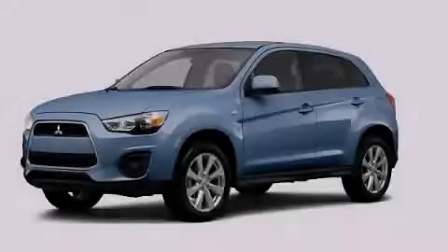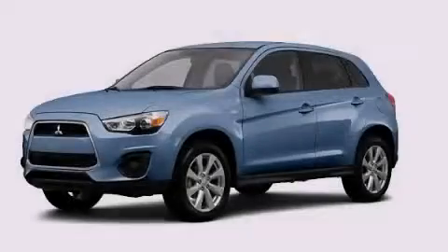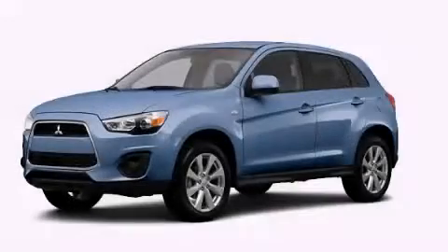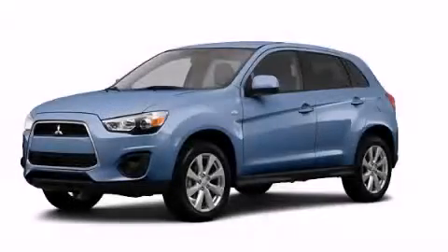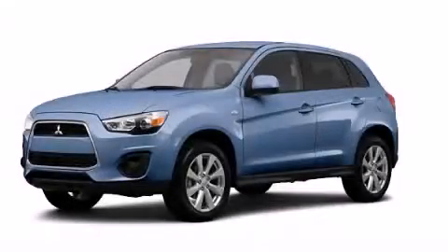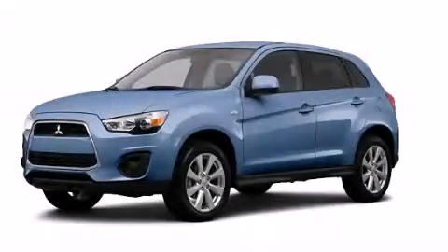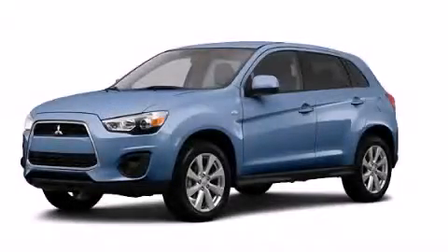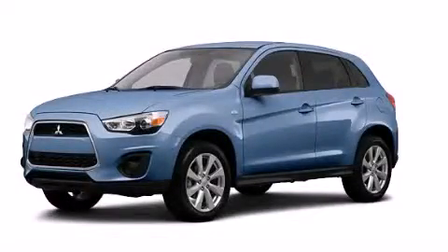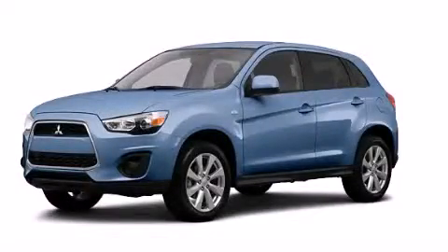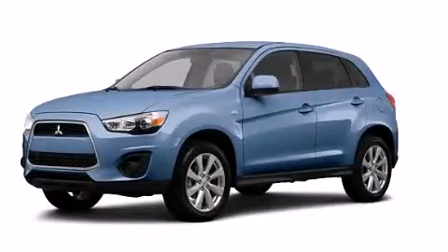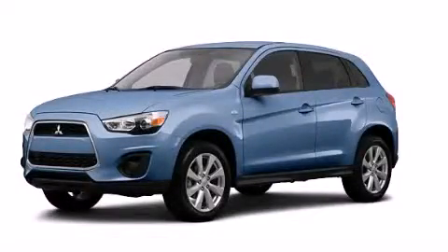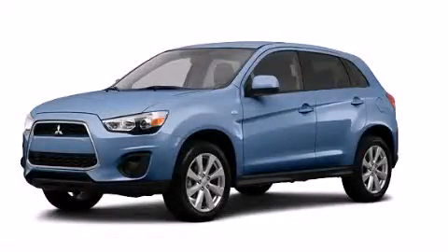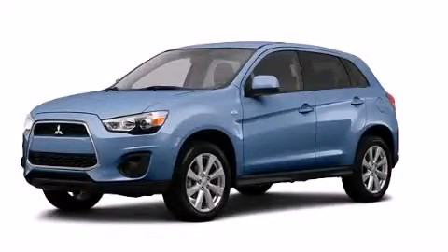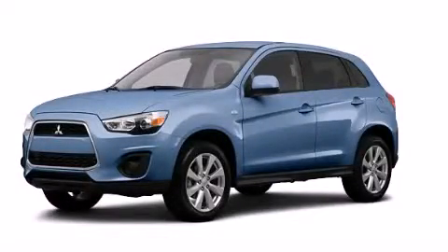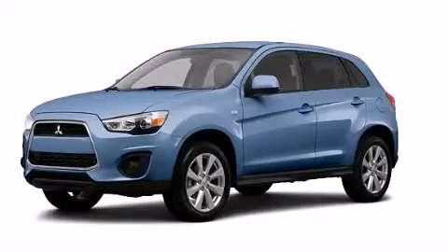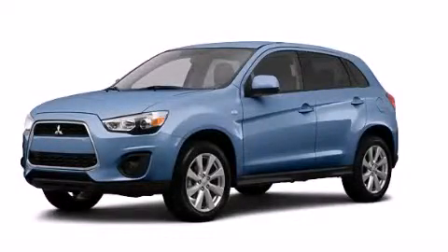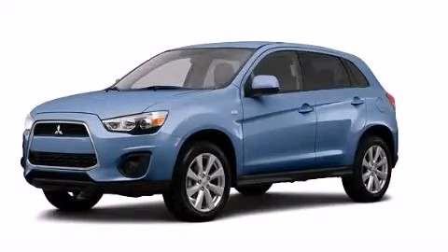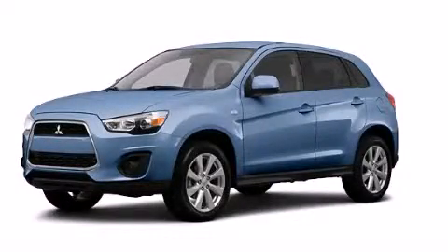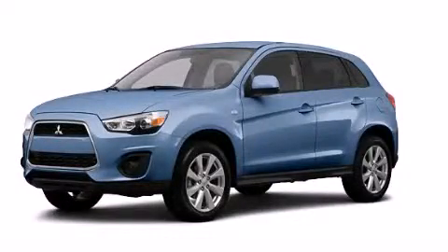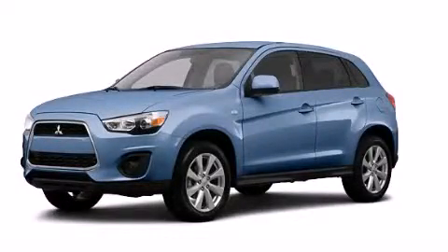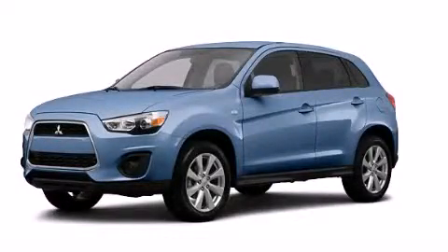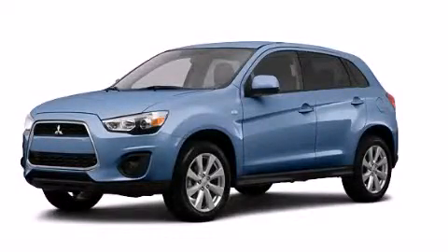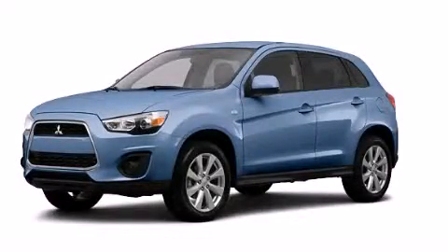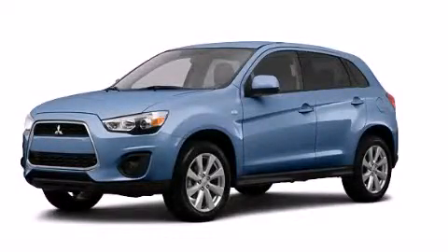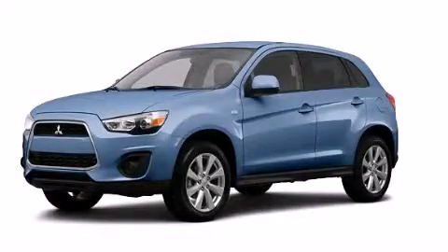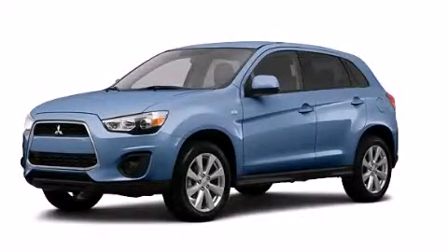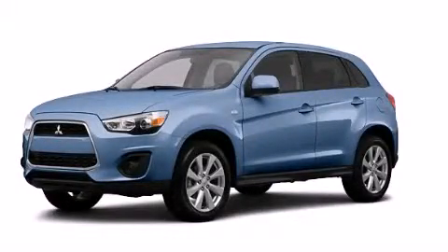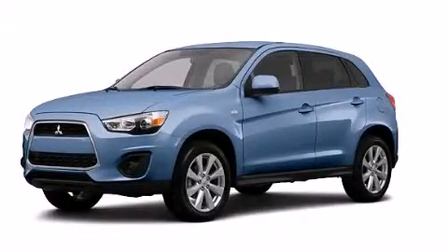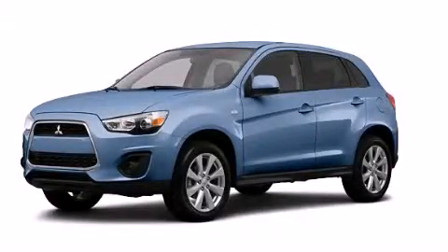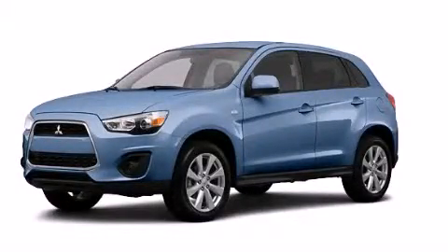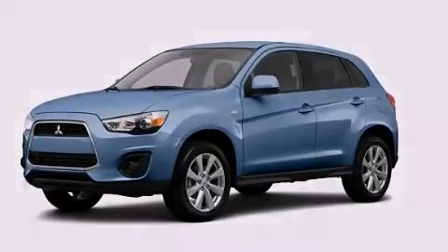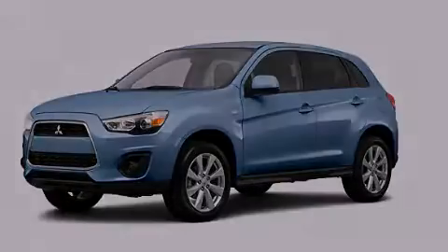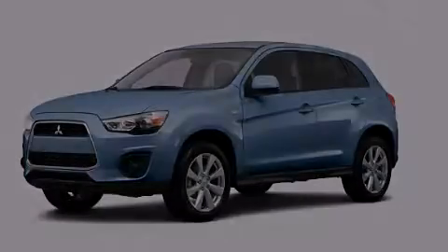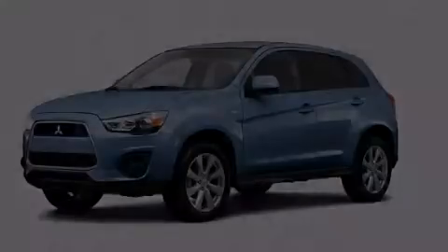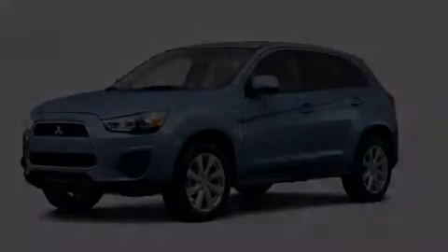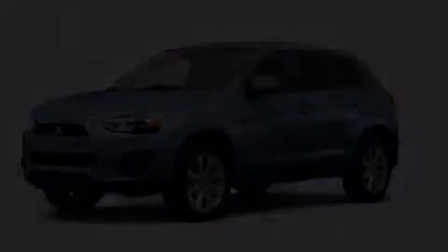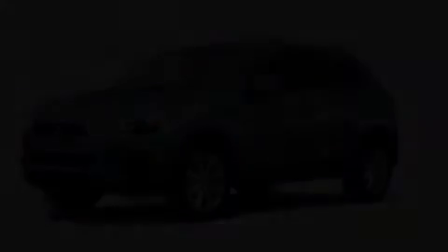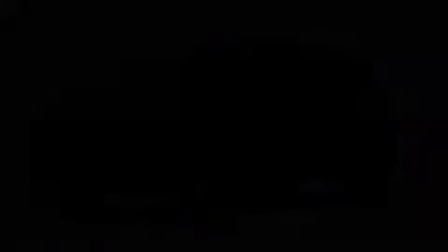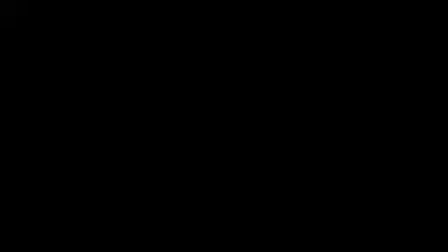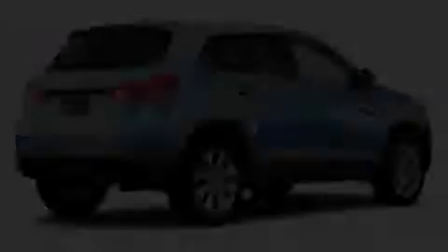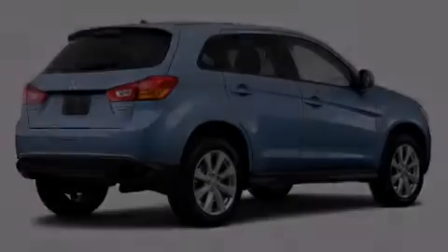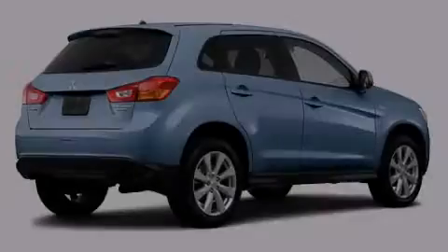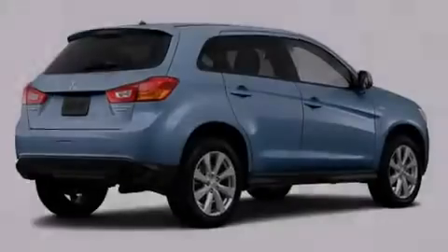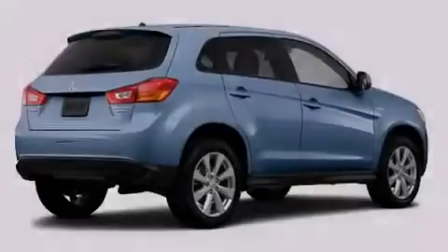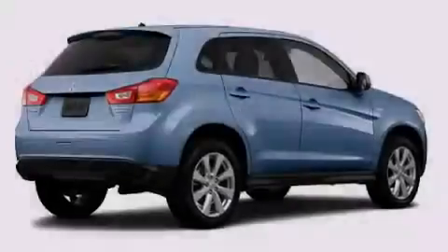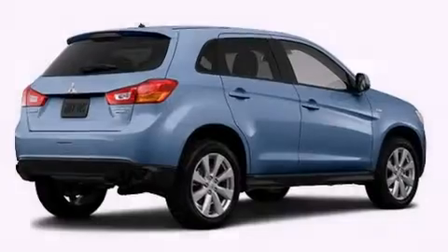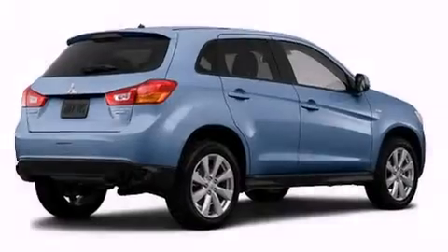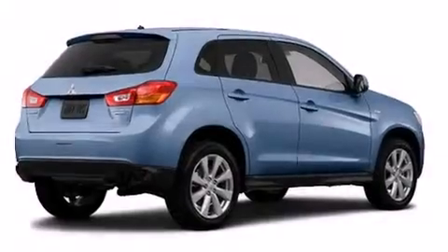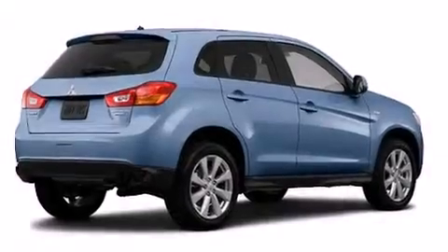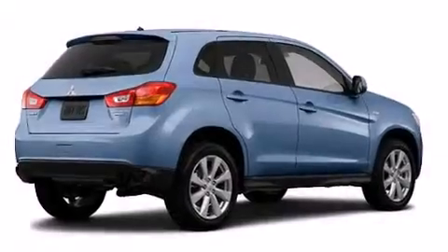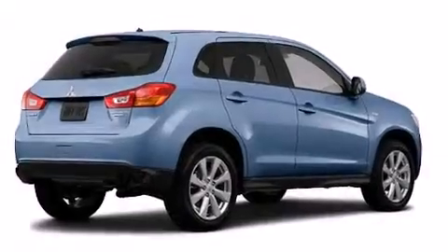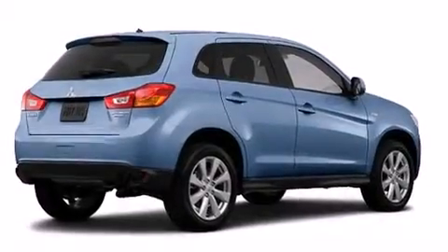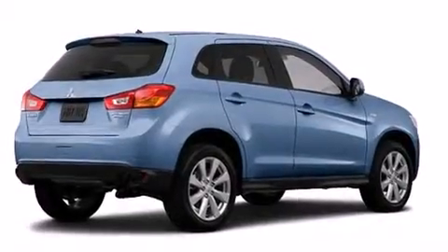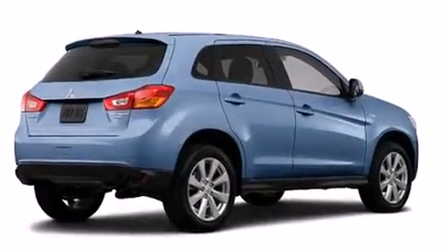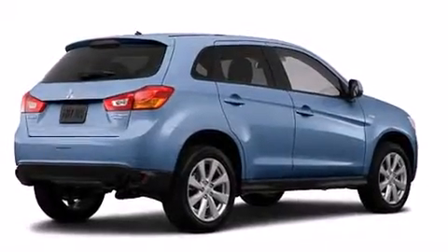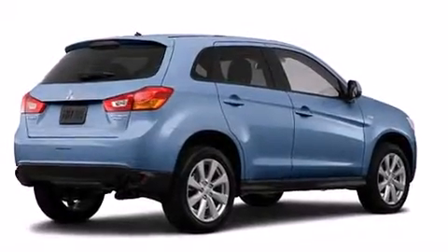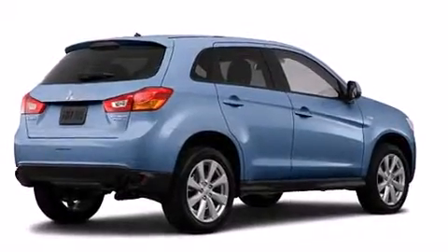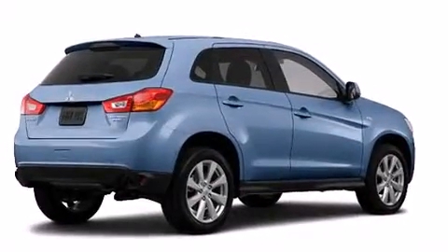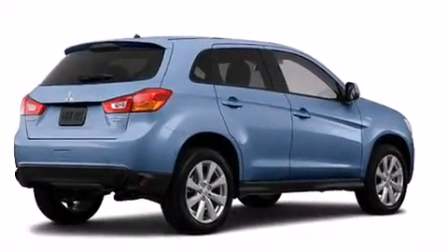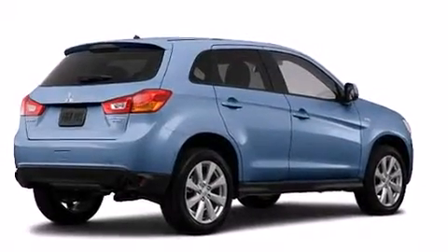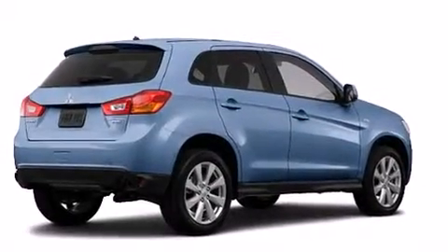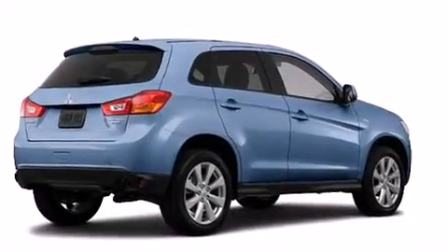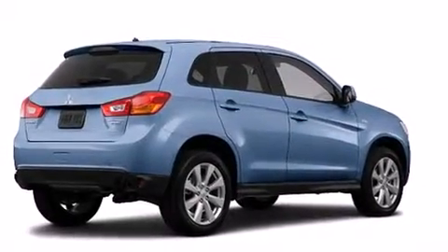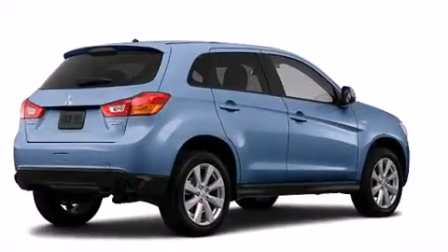This is a brand new 2013 Mitsubishi Outlander — a great blend of utility, comfort, and style.